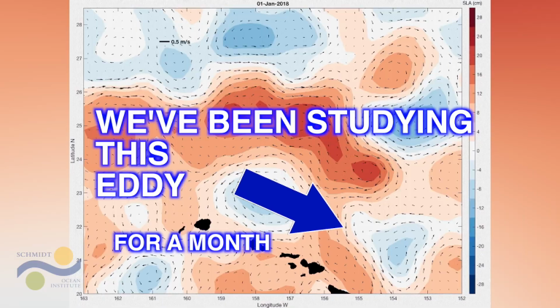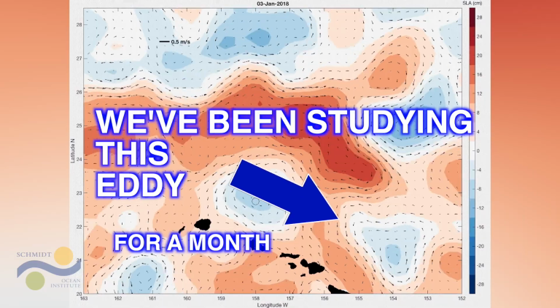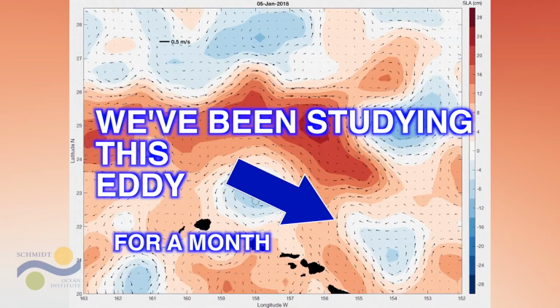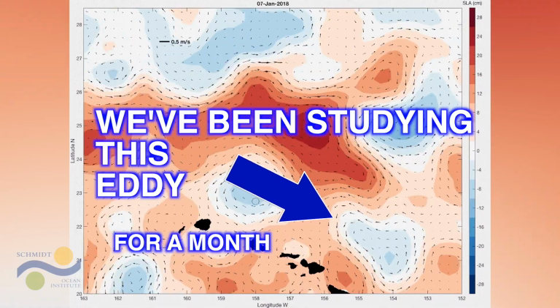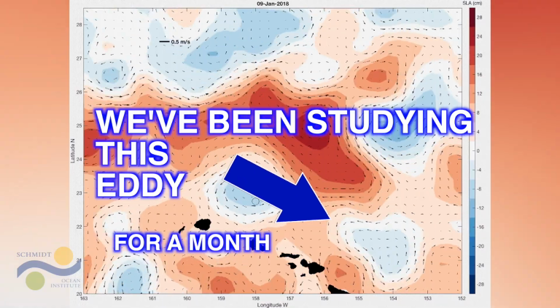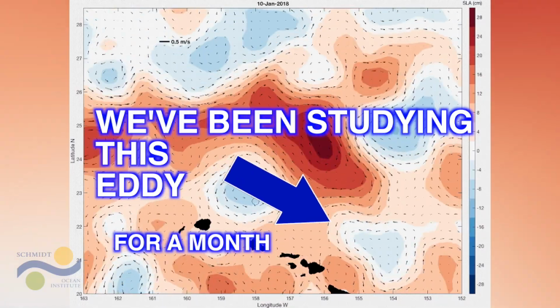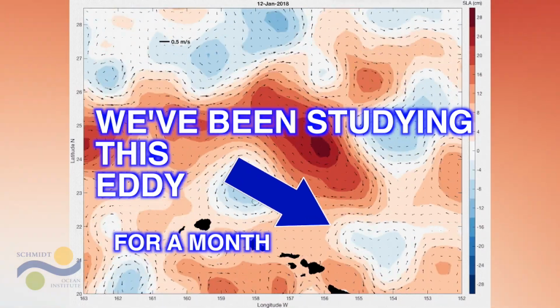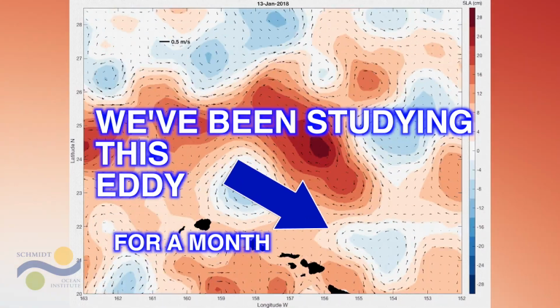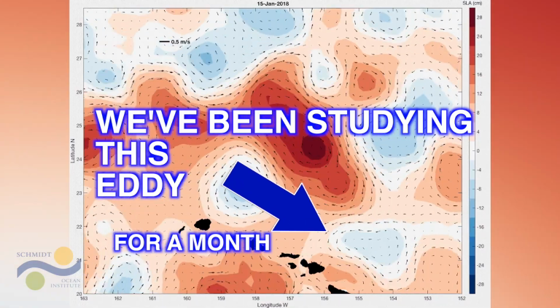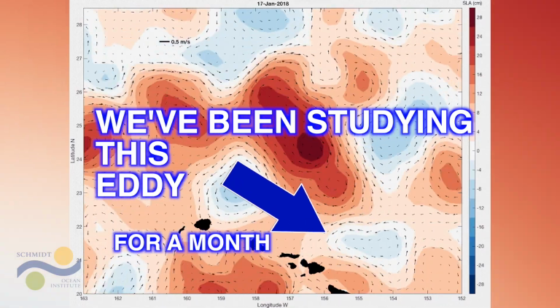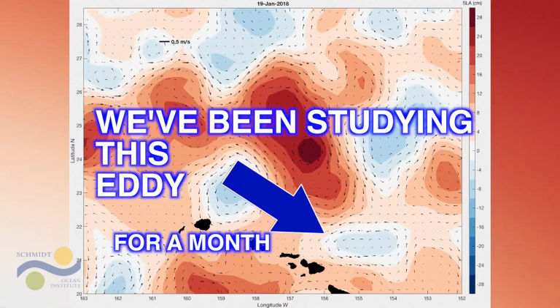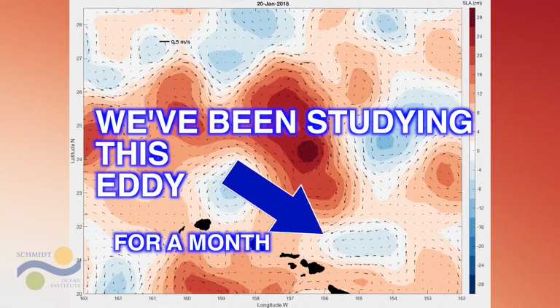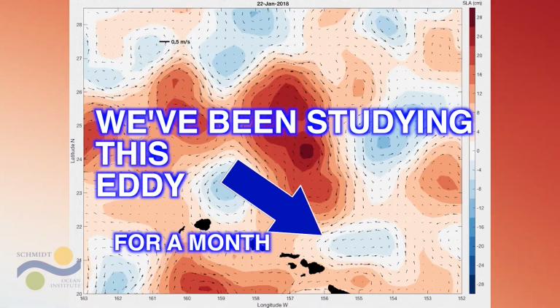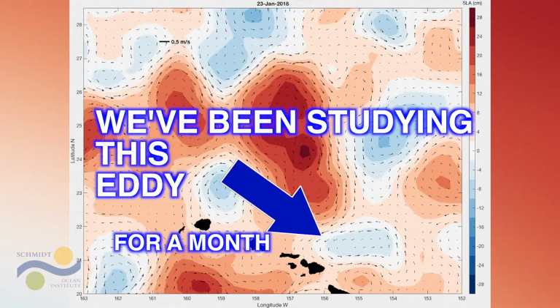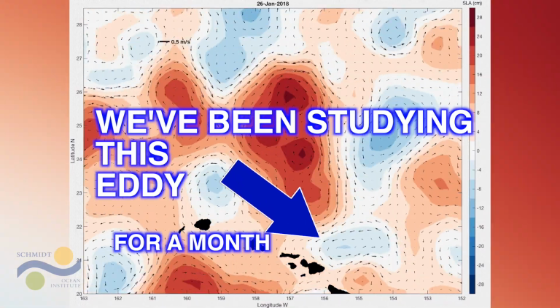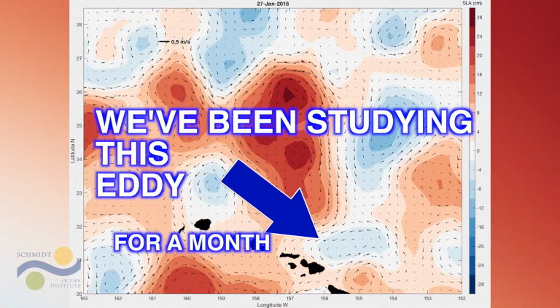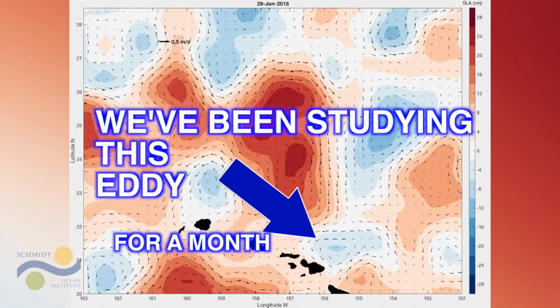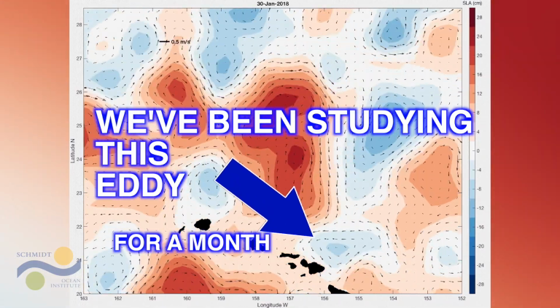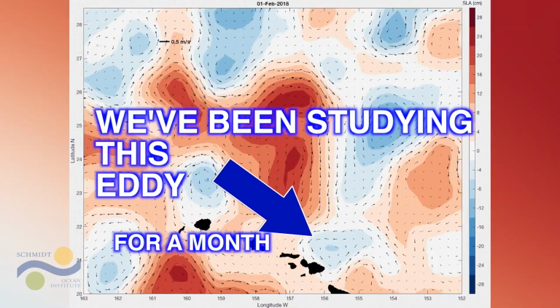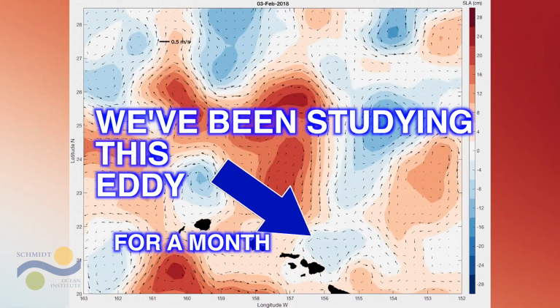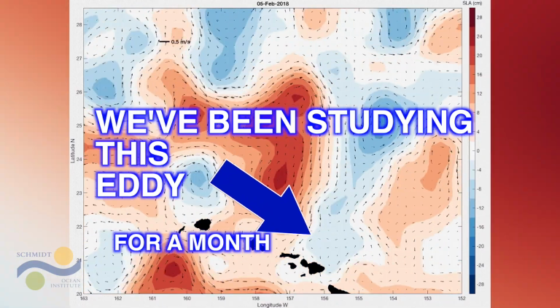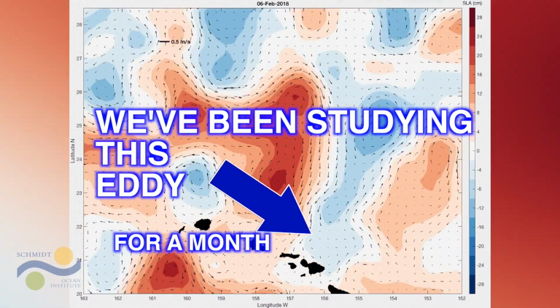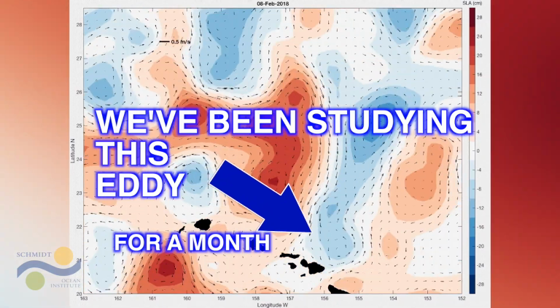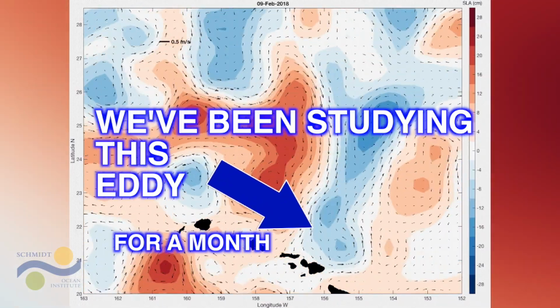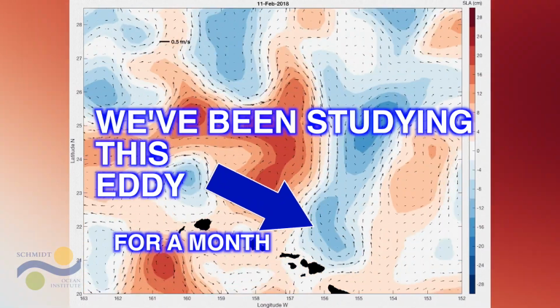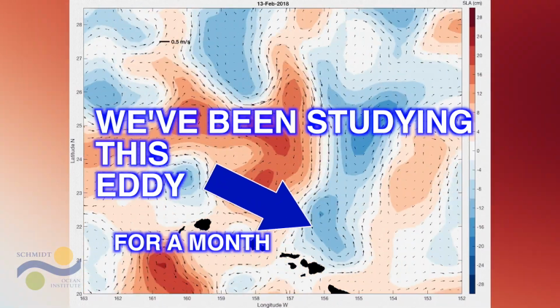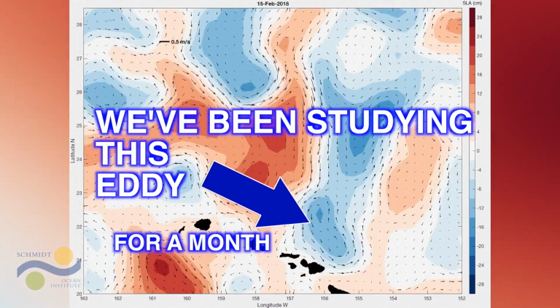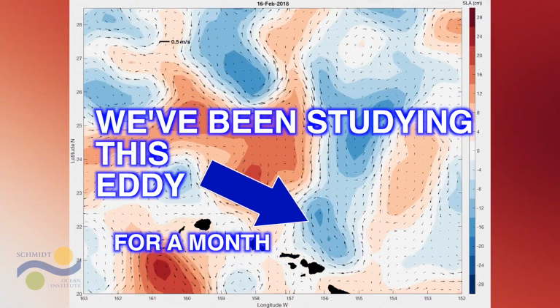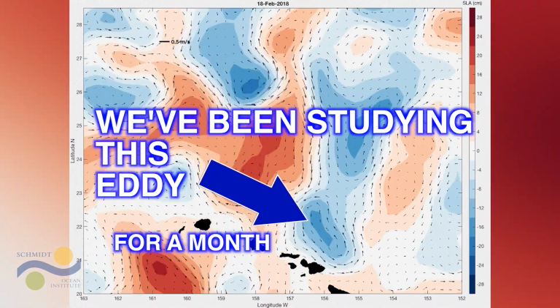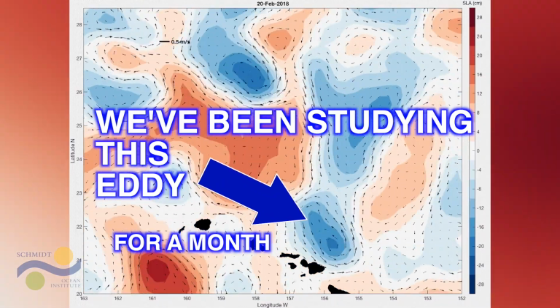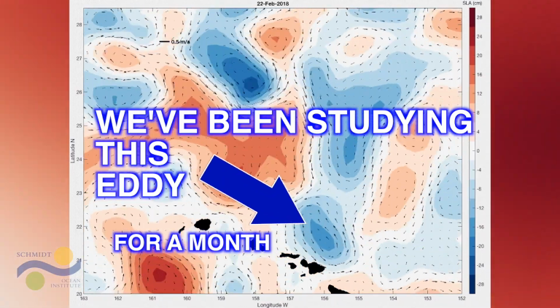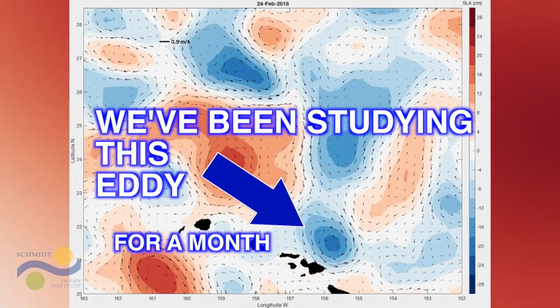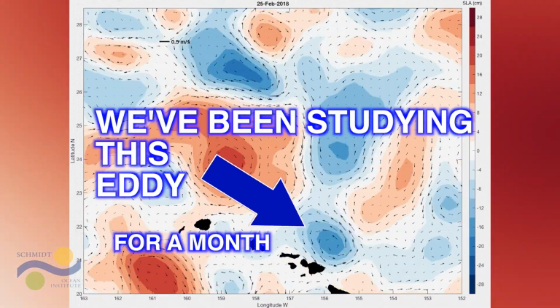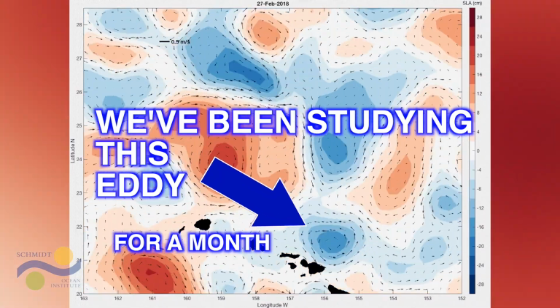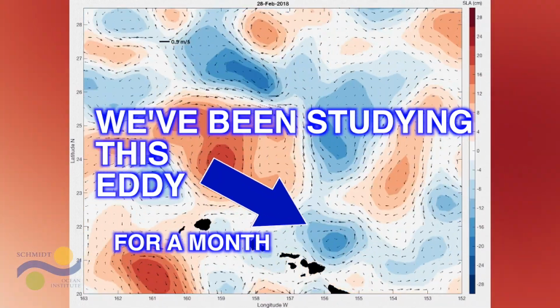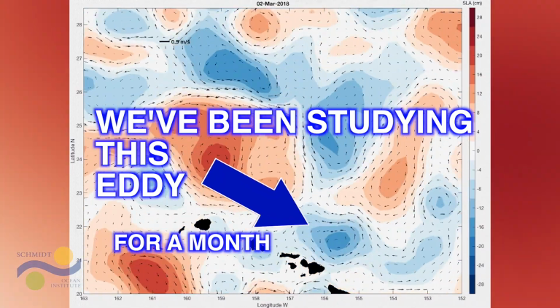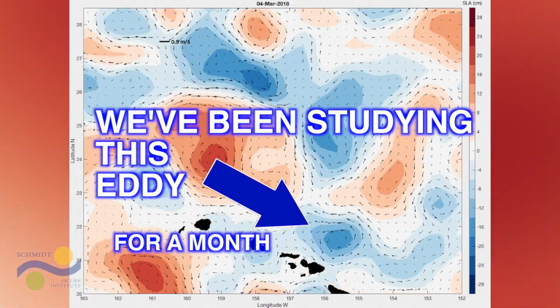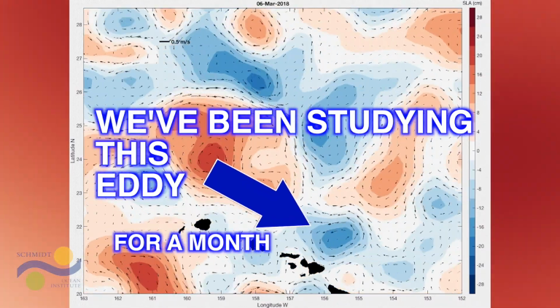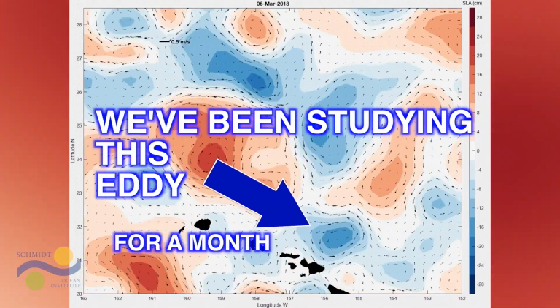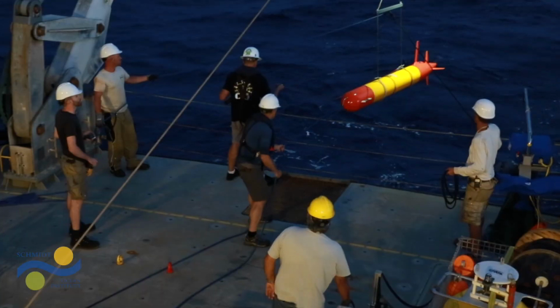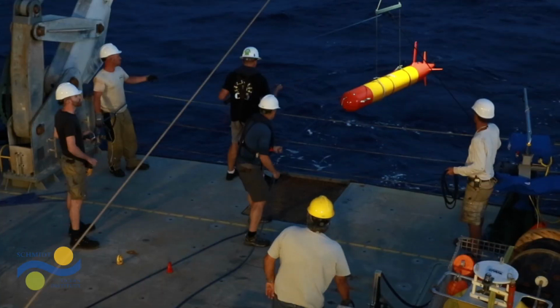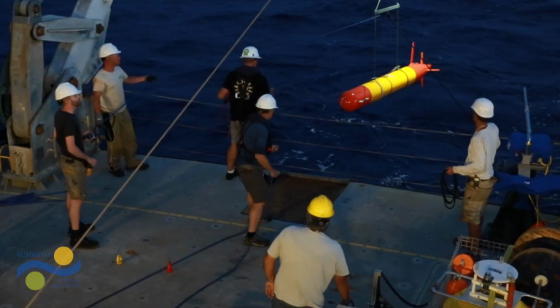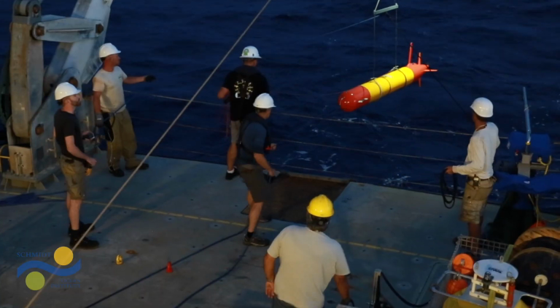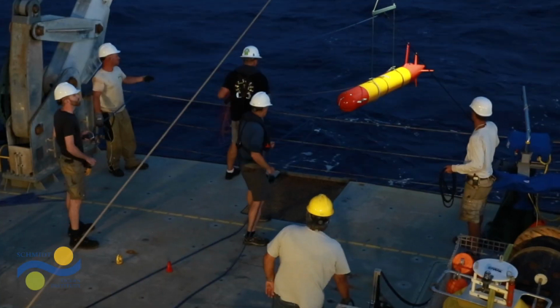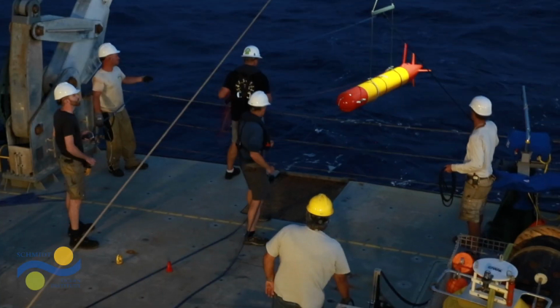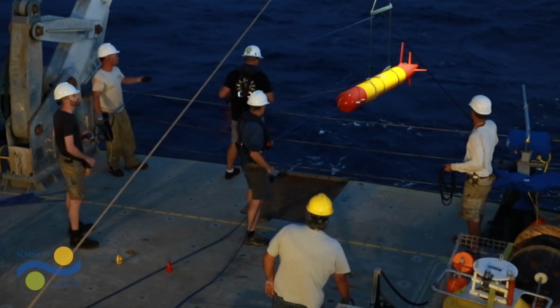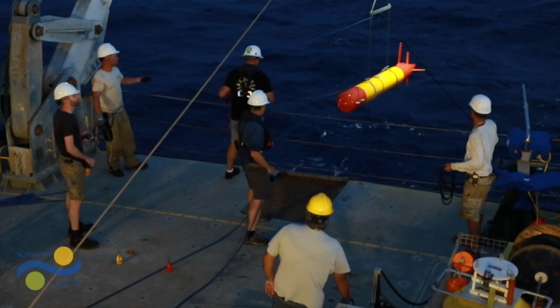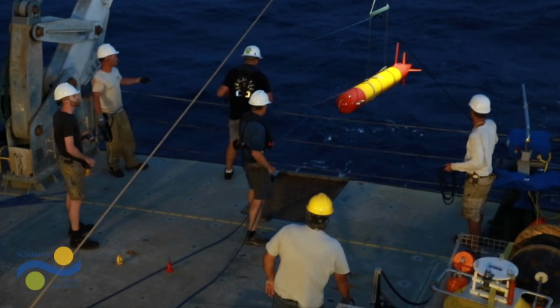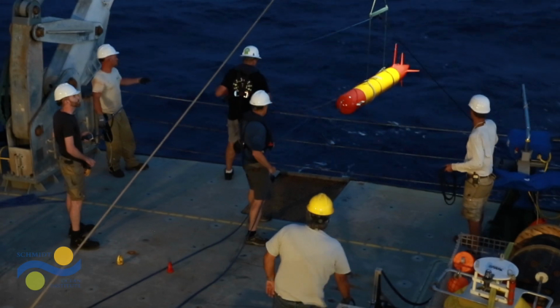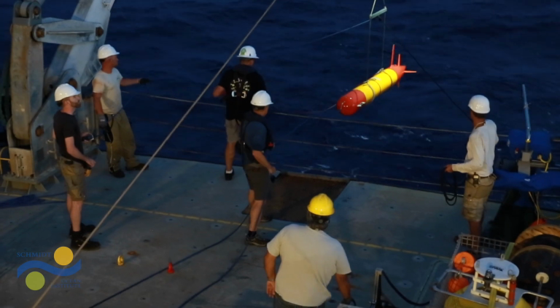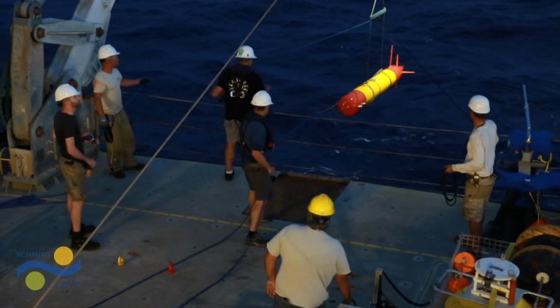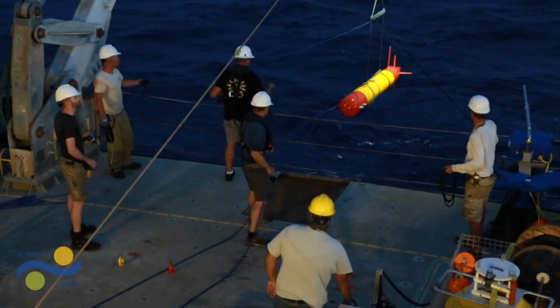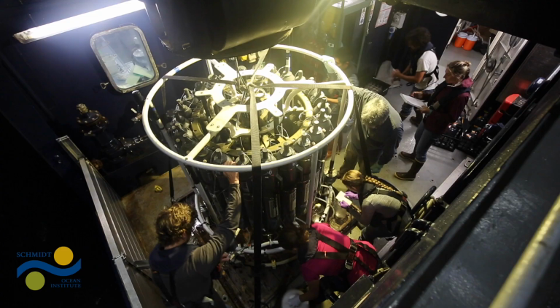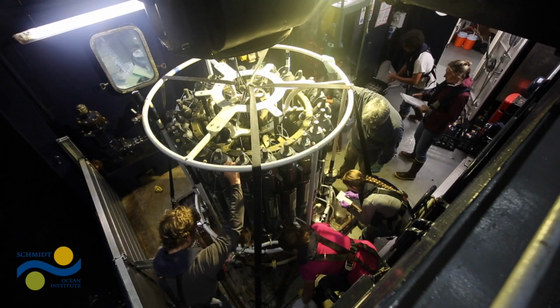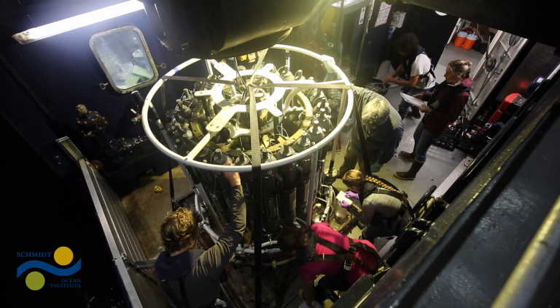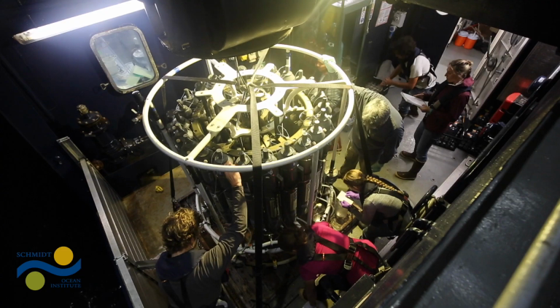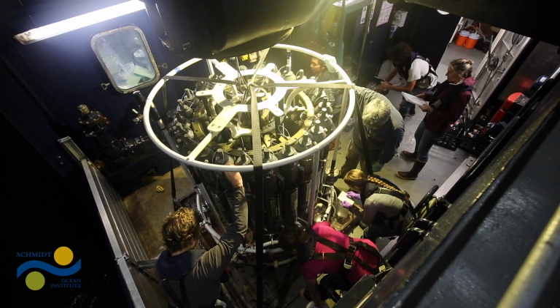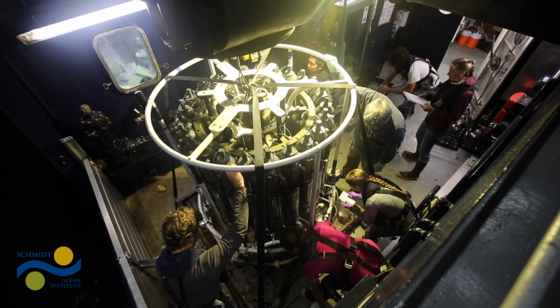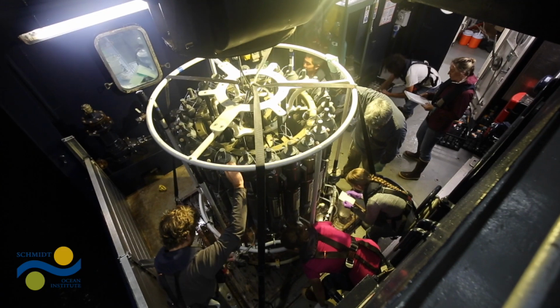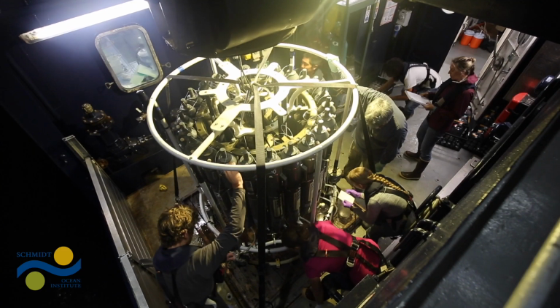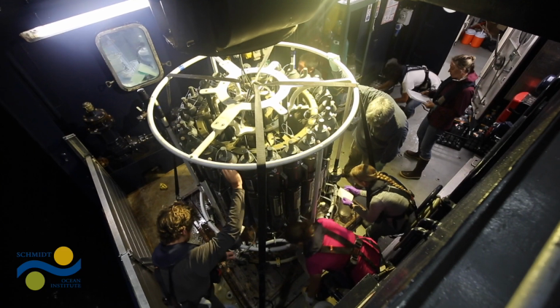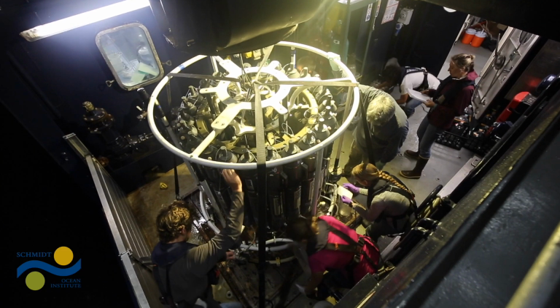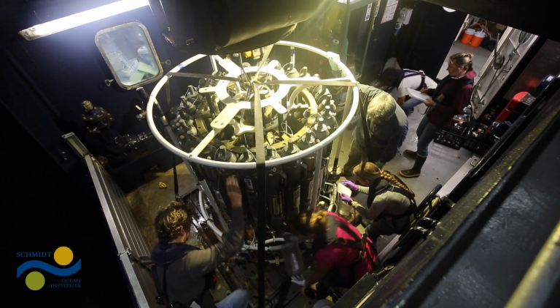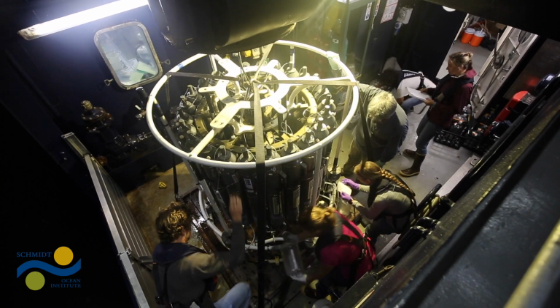We've been exploring this eddy field for a month using a host of autonomous underwater vehicles and a laboratory full of scientists.